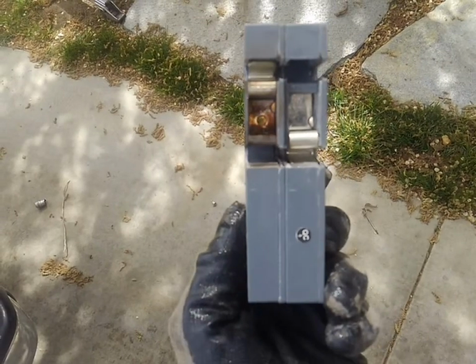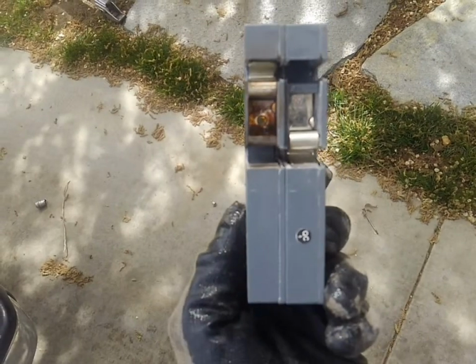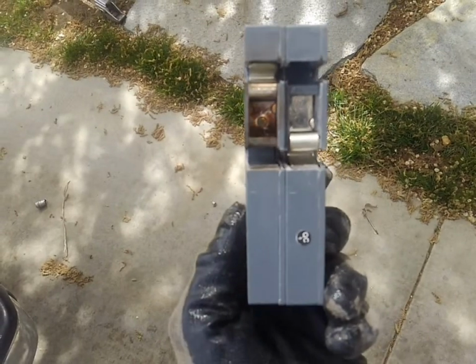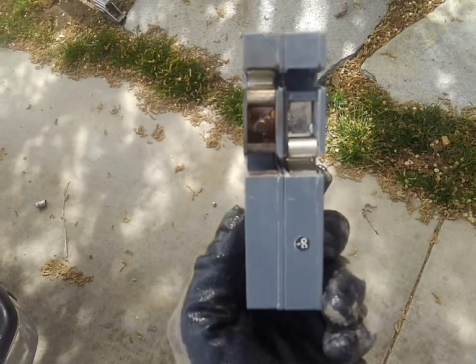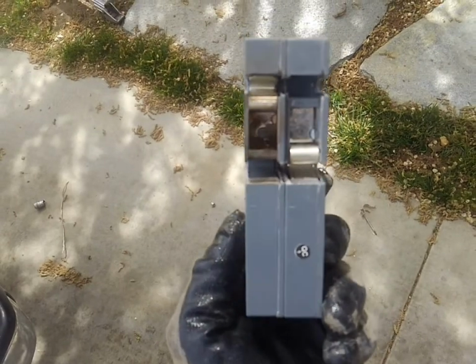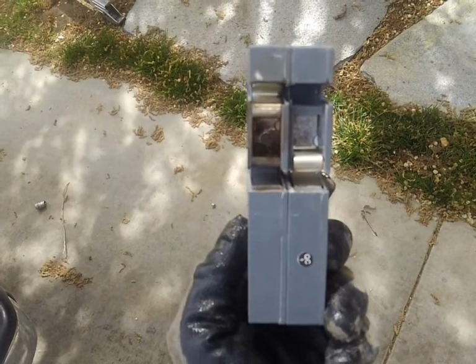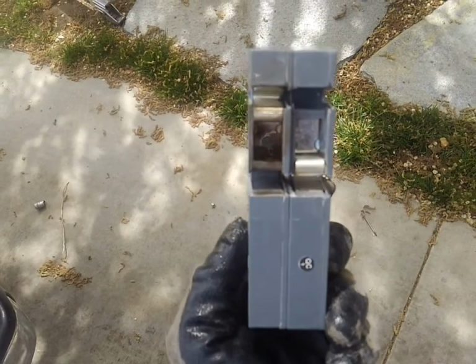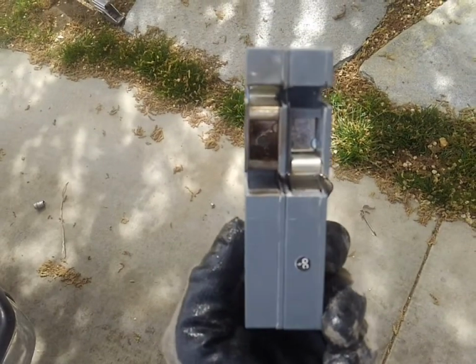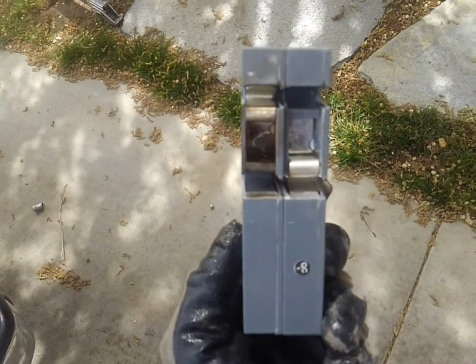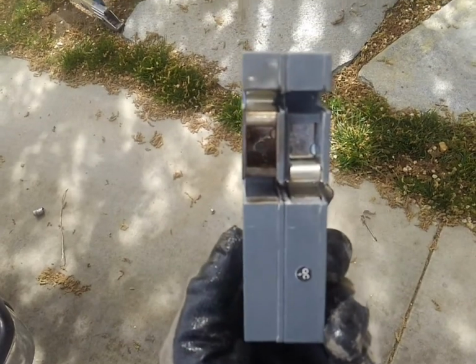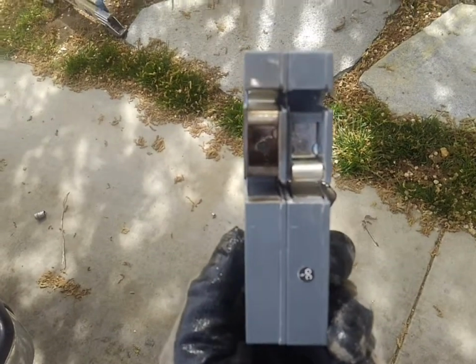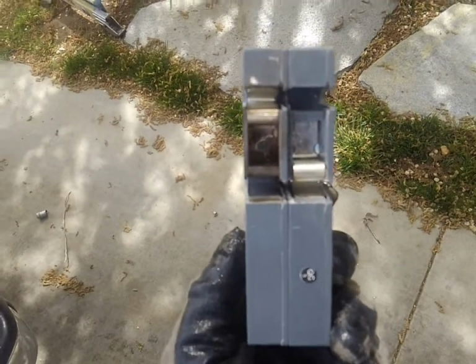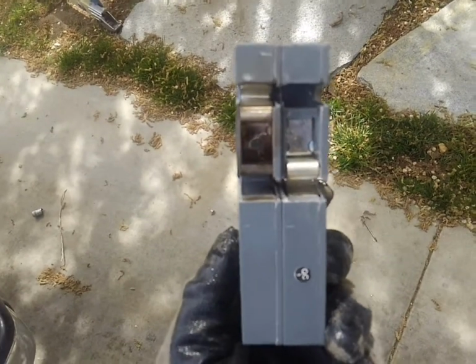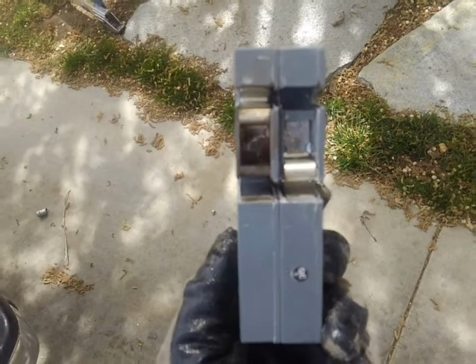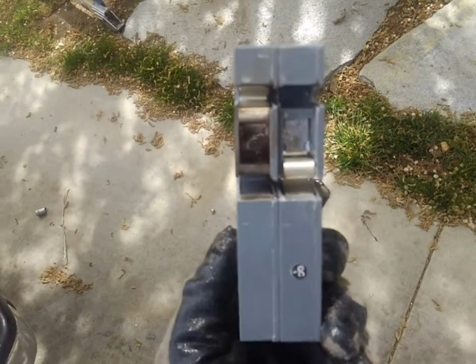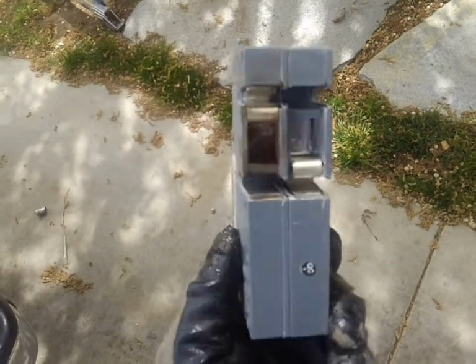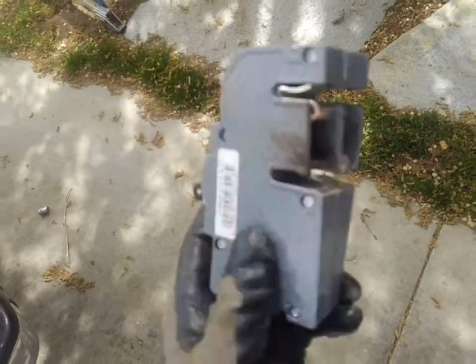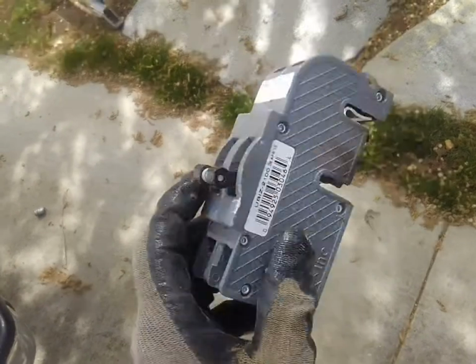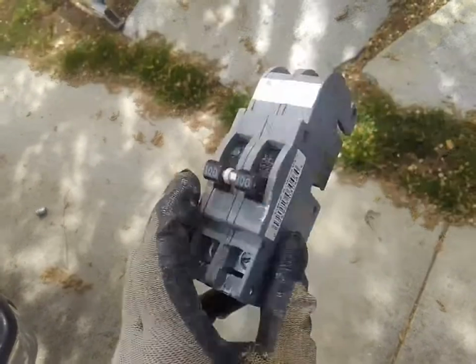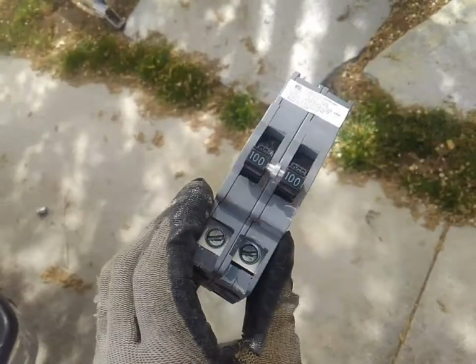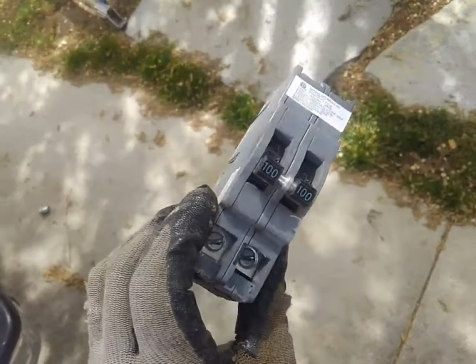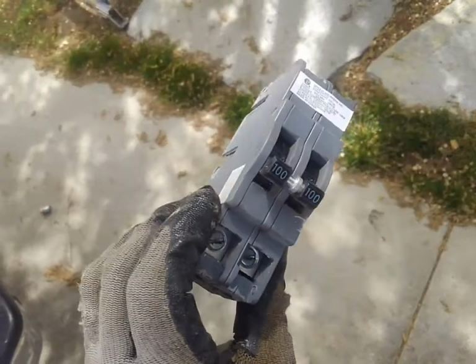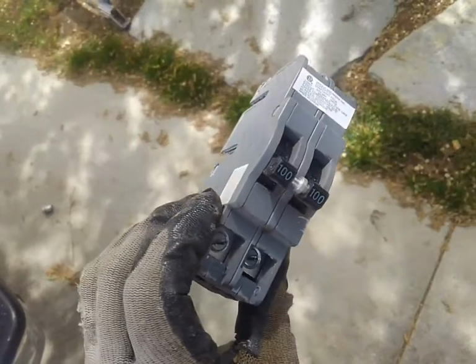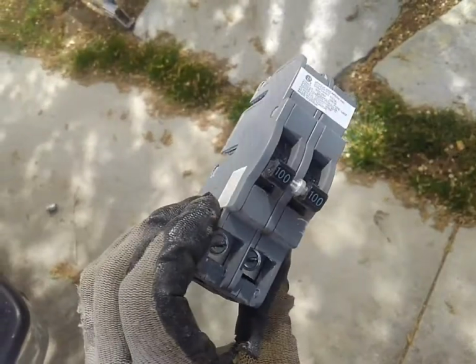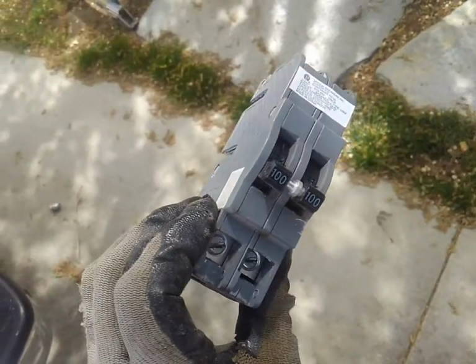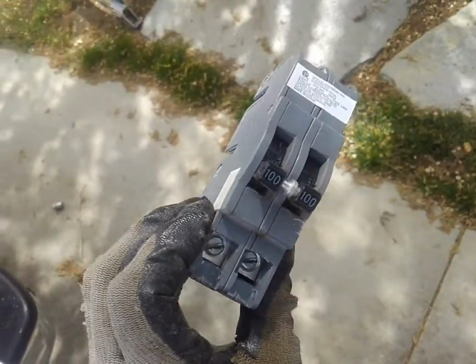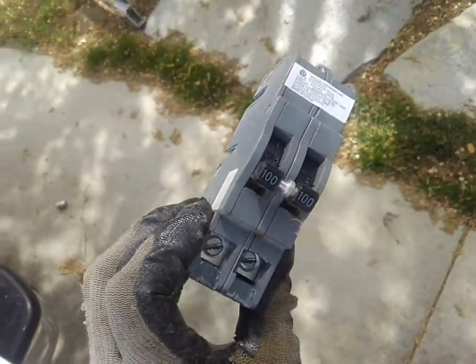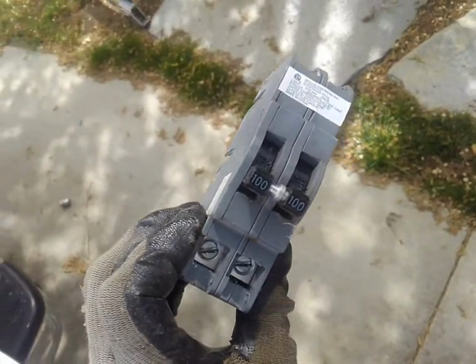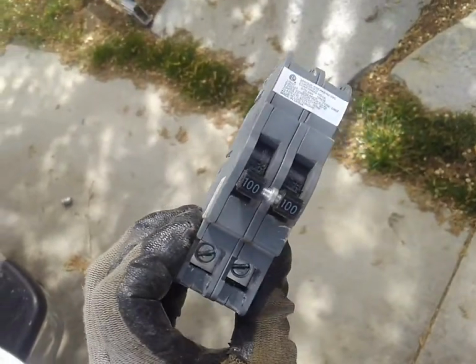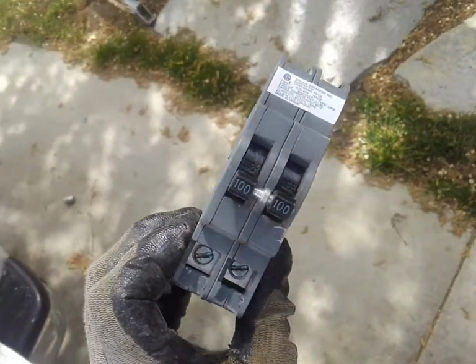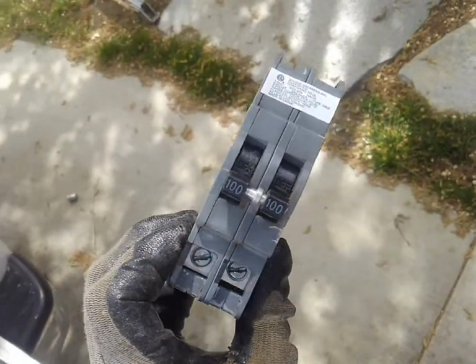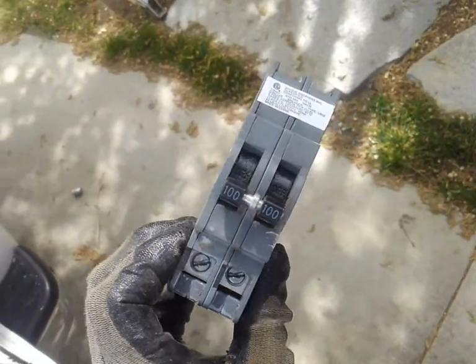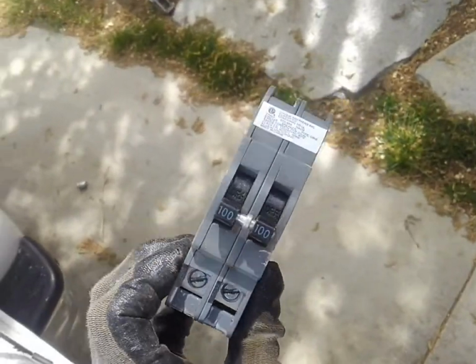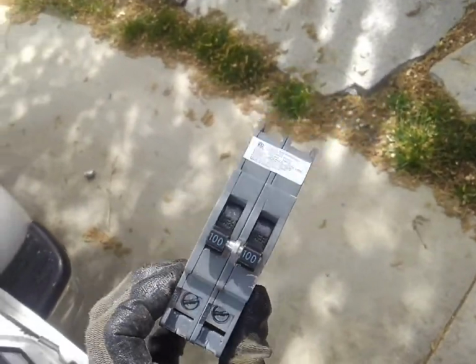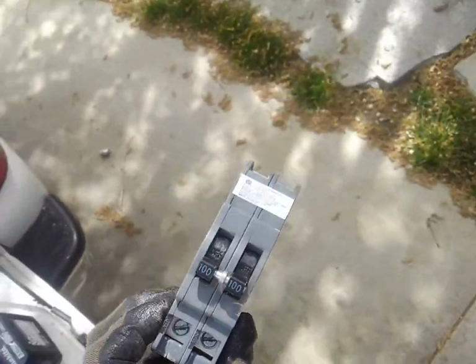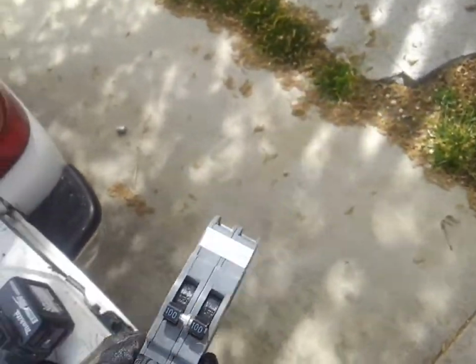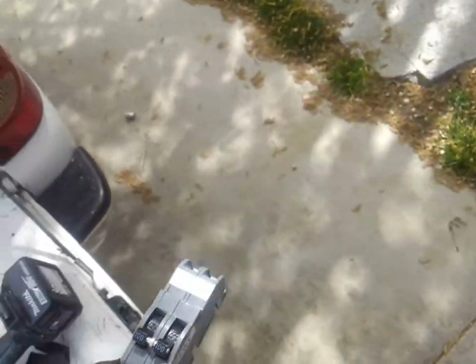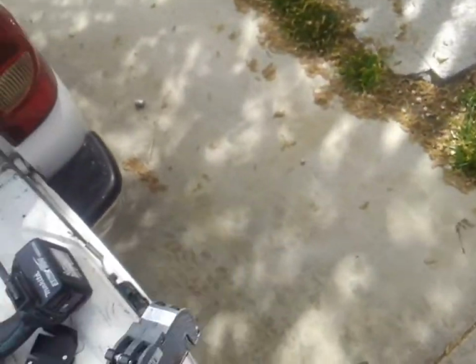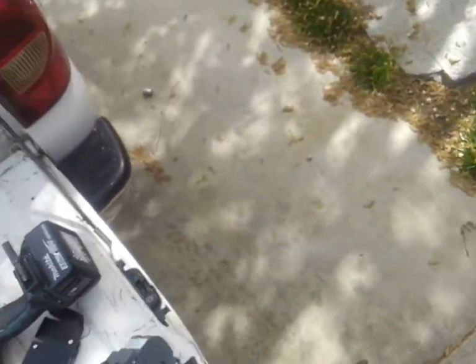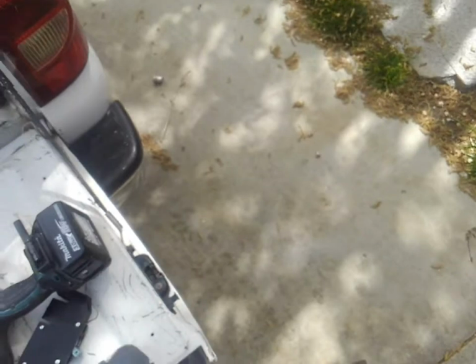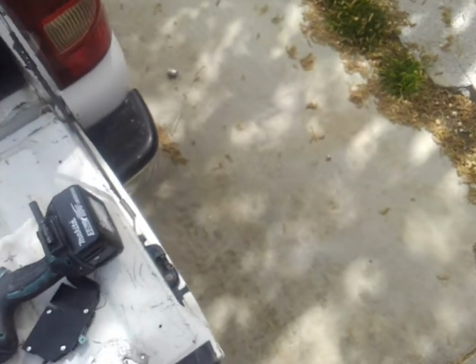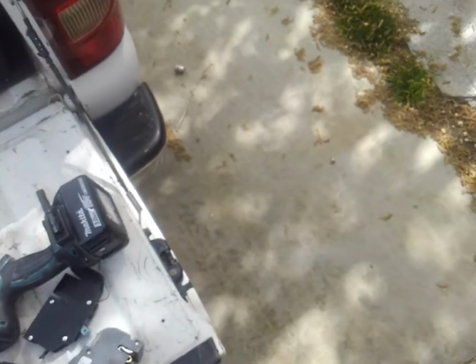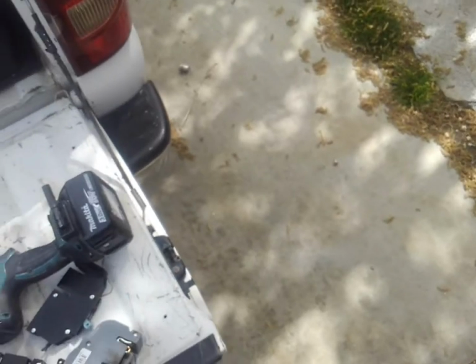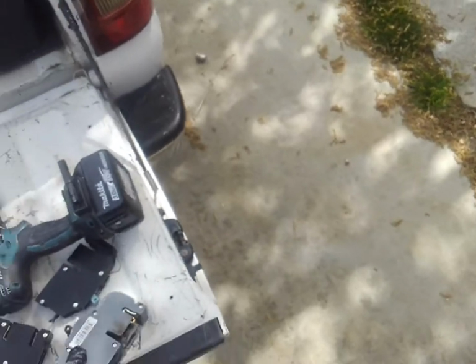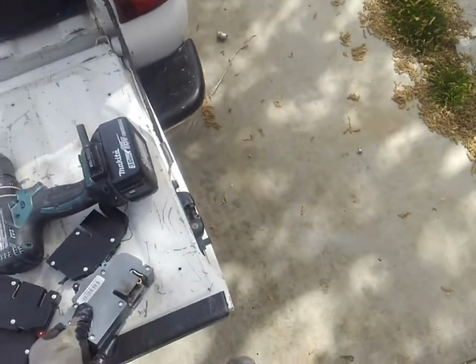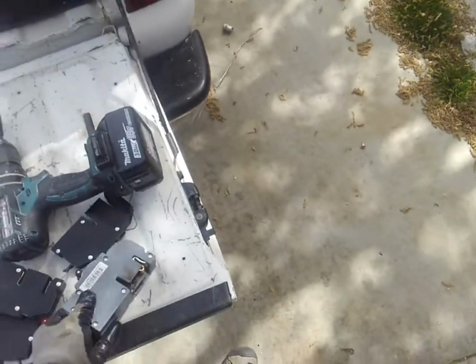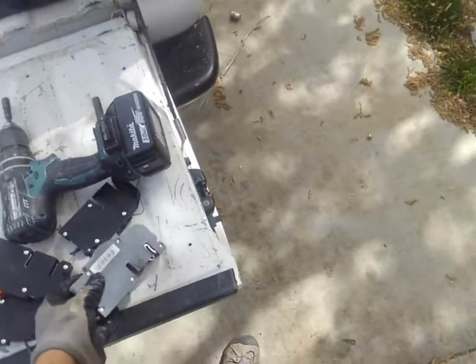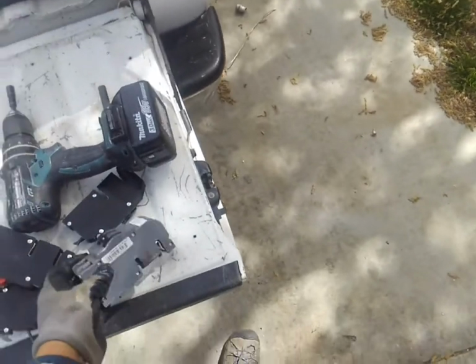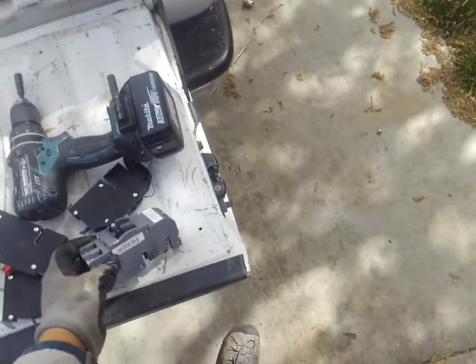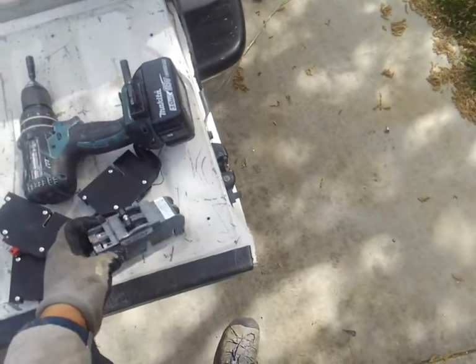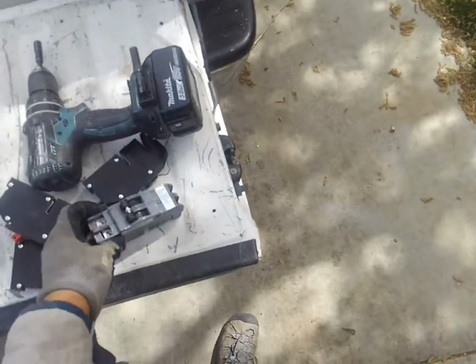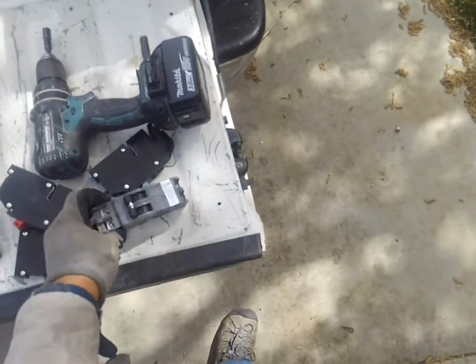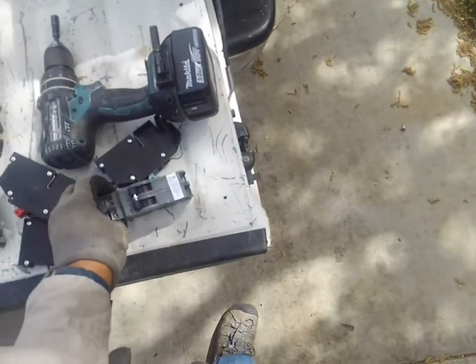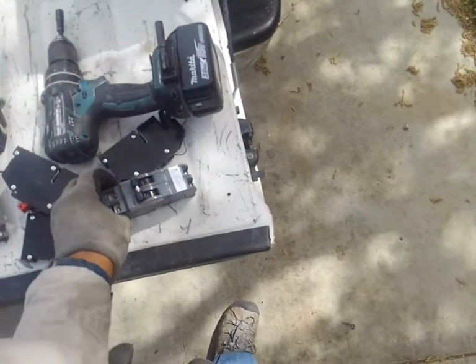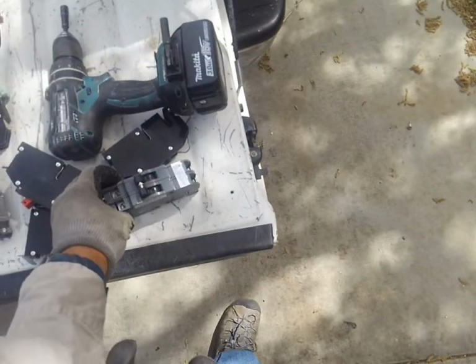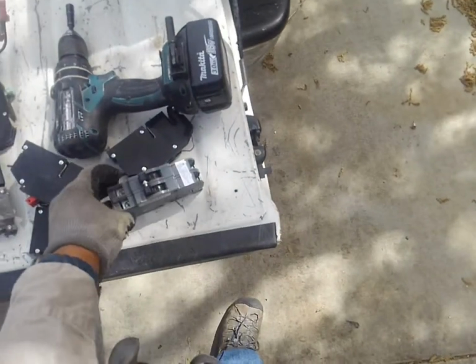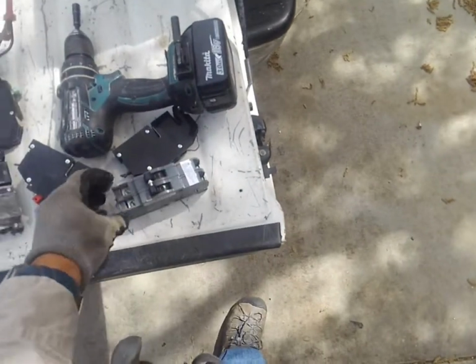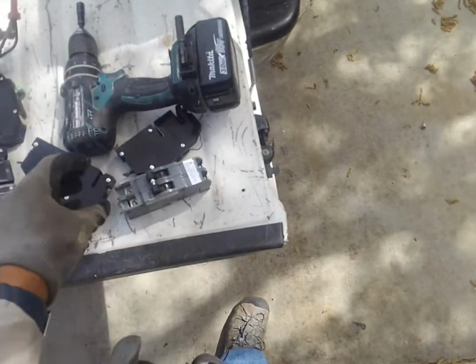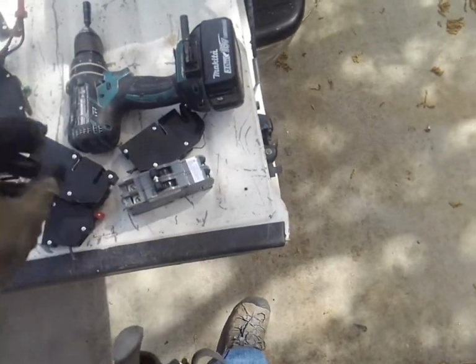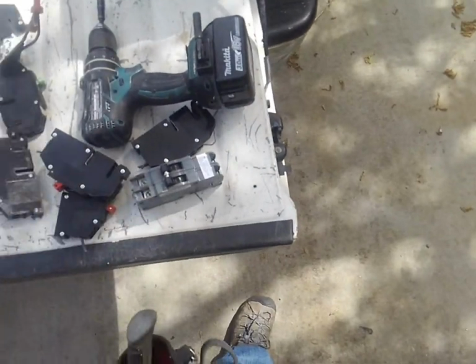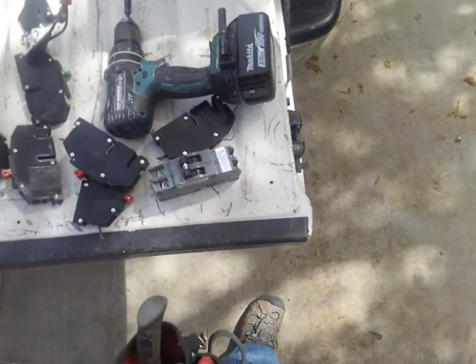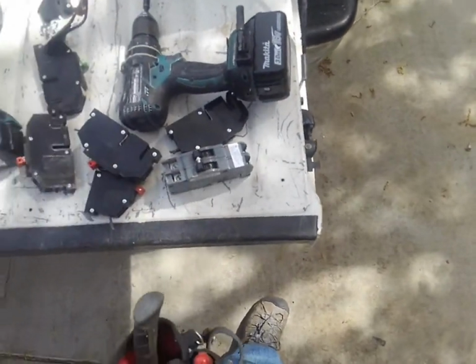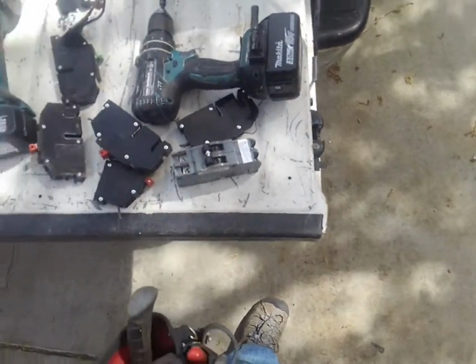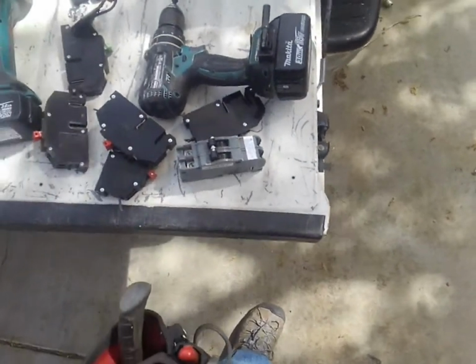I've actually had these circuit breakers not work right out of the box — you know, 60 to 70 dollar breakers, bad from the factory. So make sure you know what you're doing when you get into the Zinsco panel. Thanks.